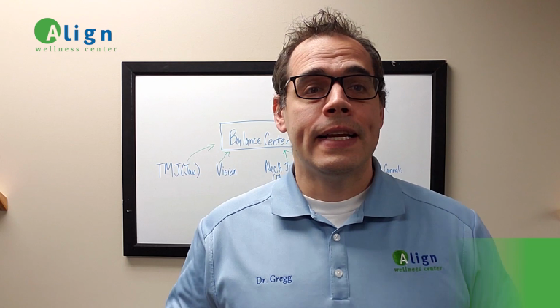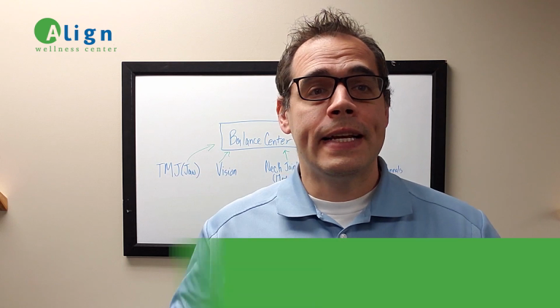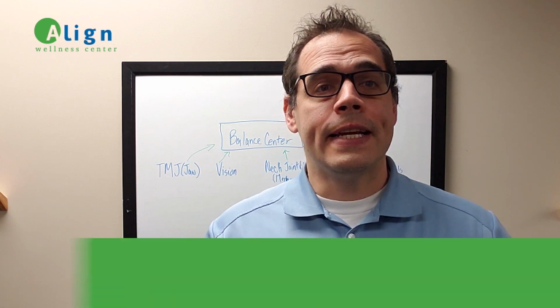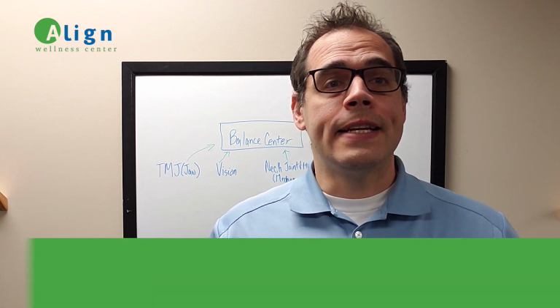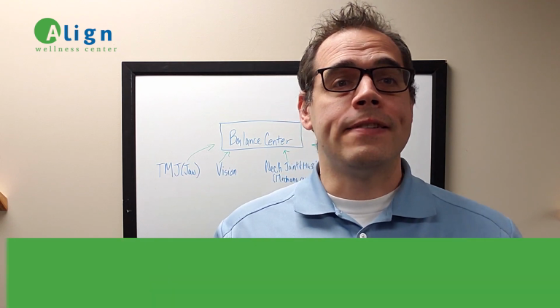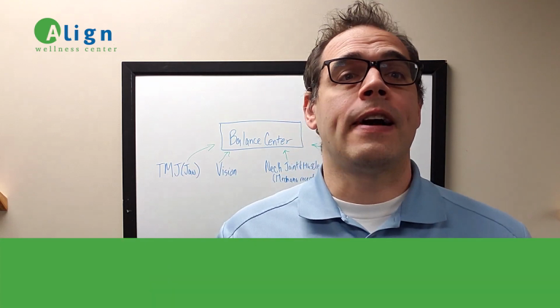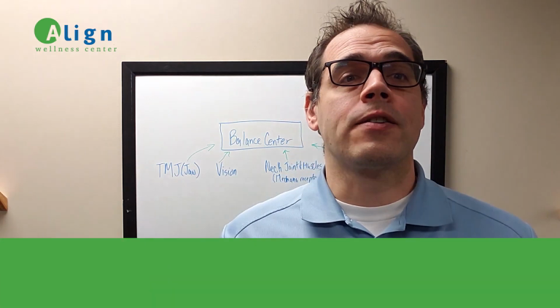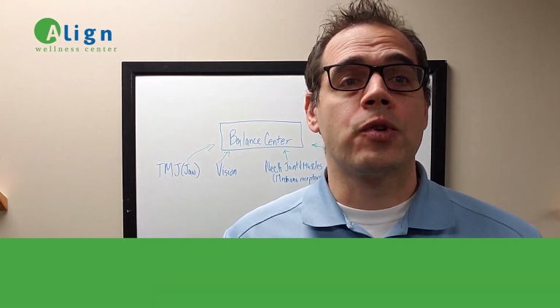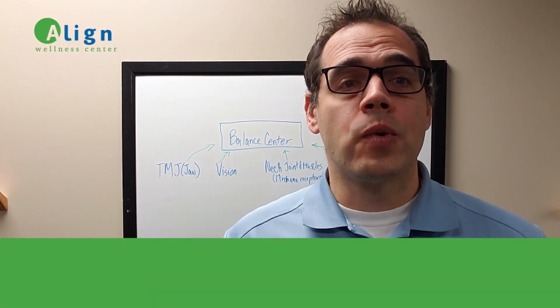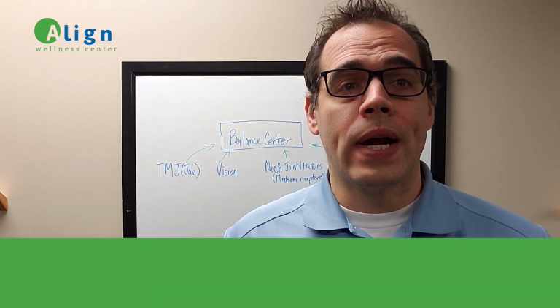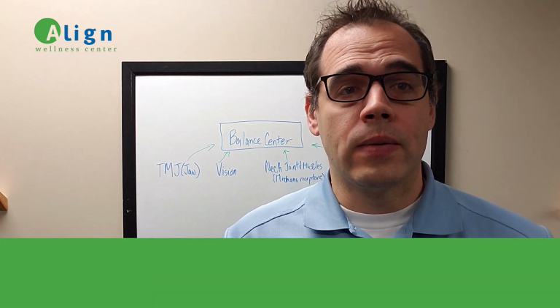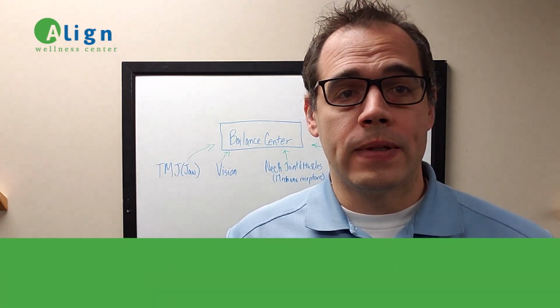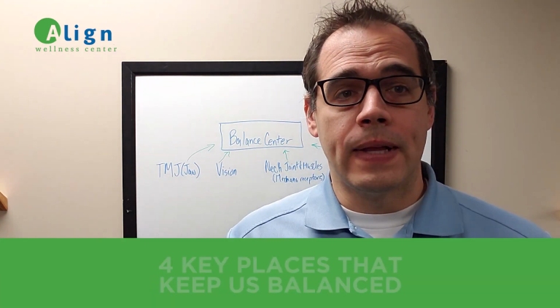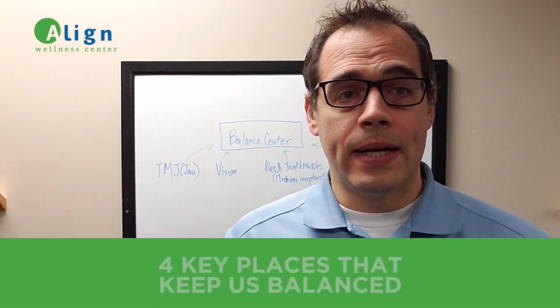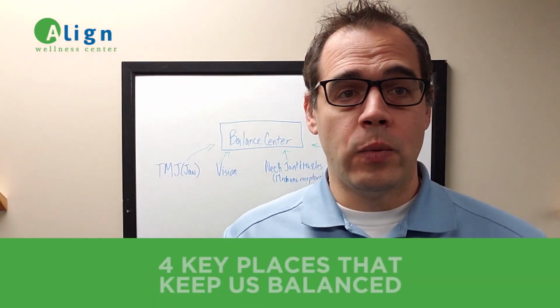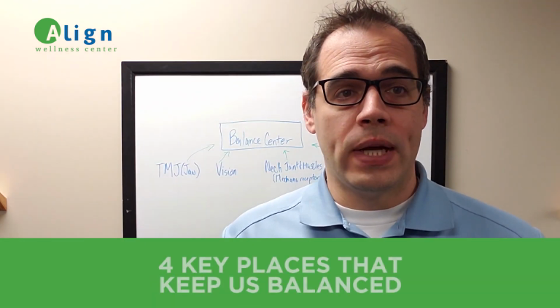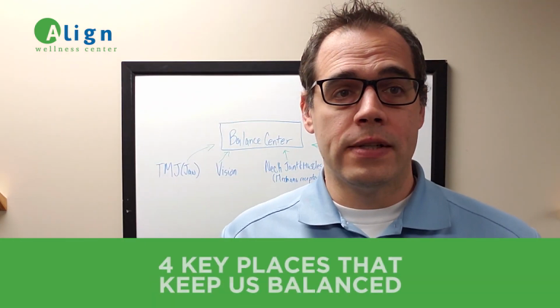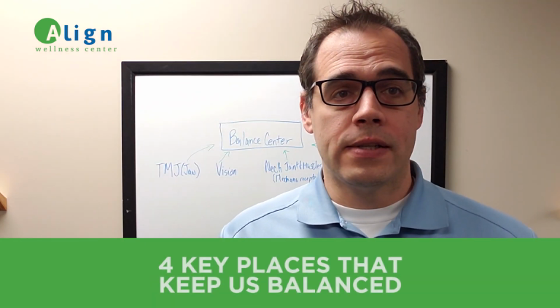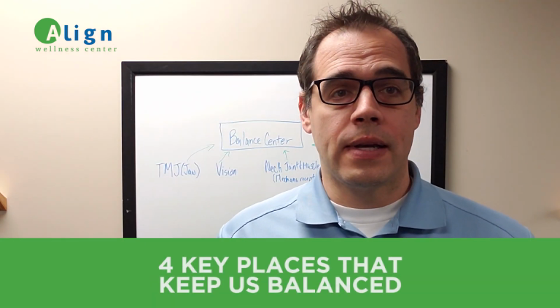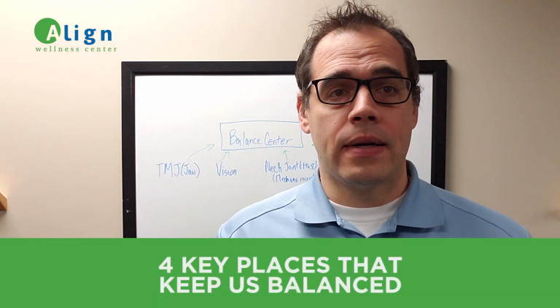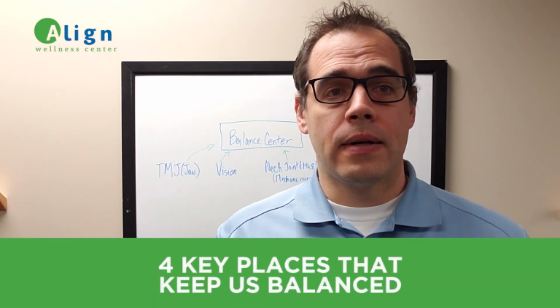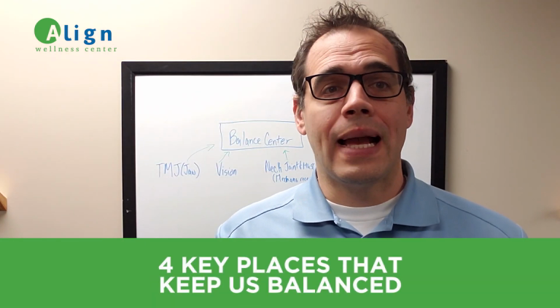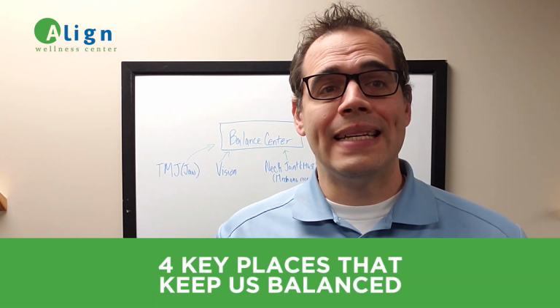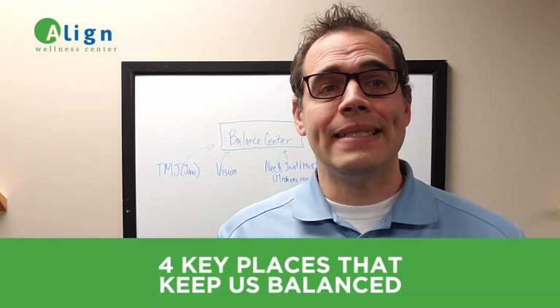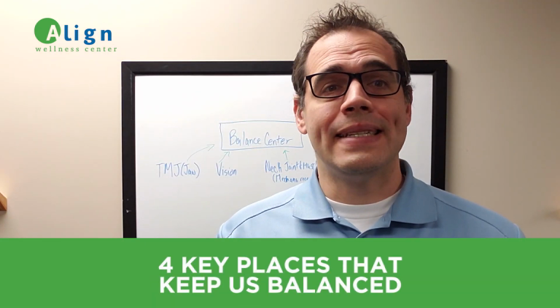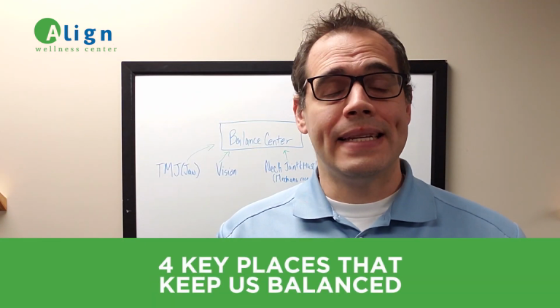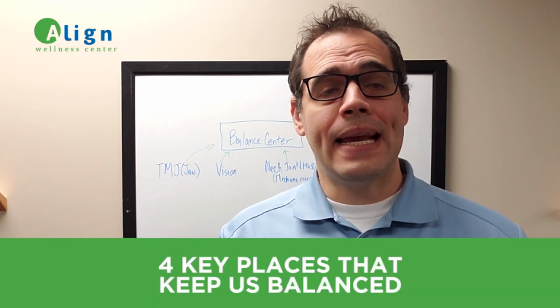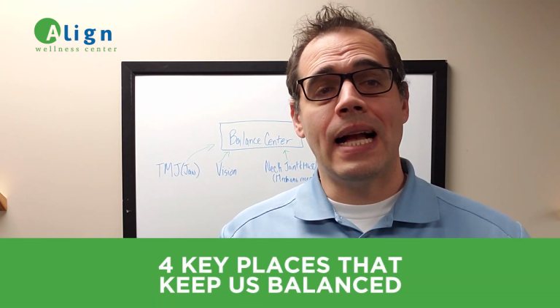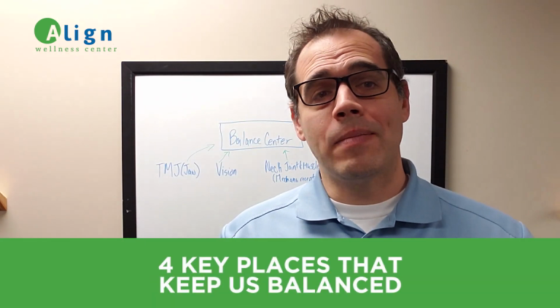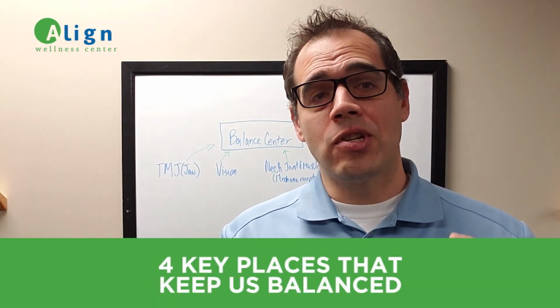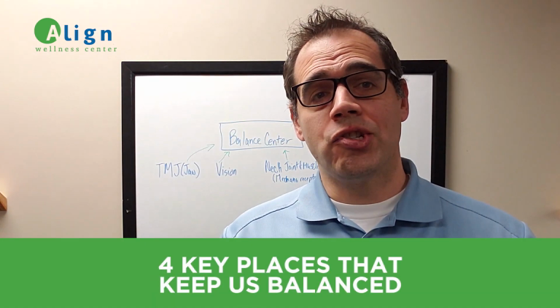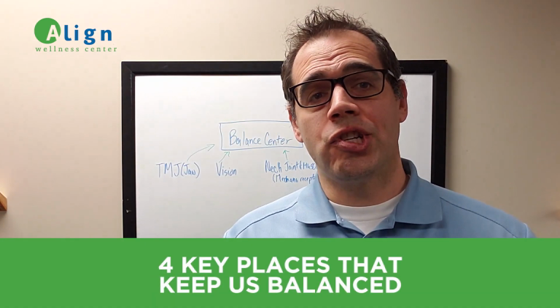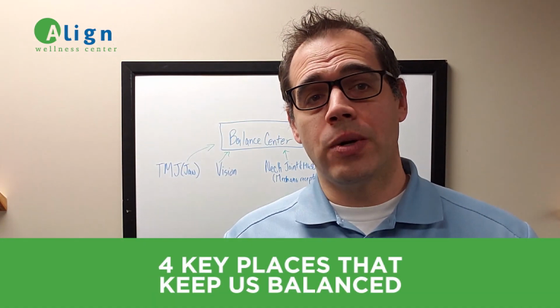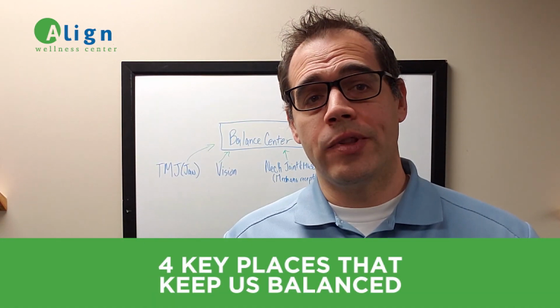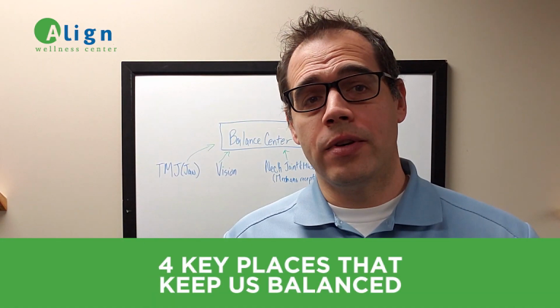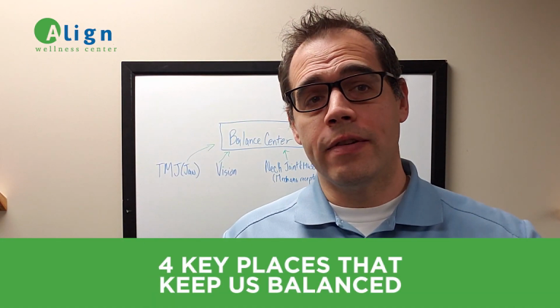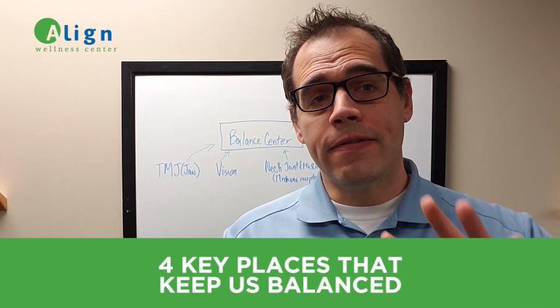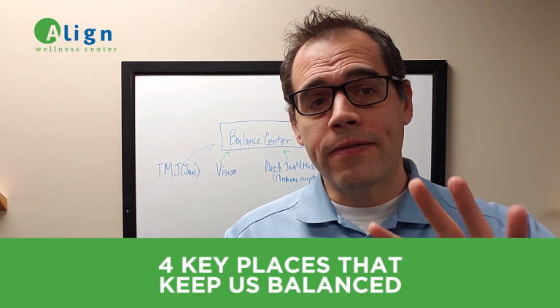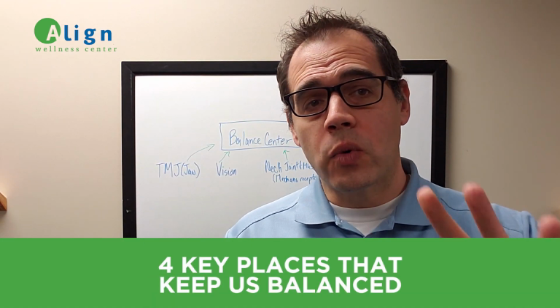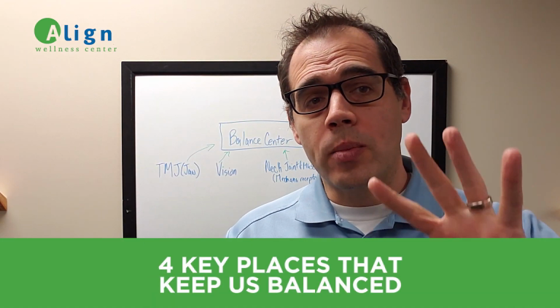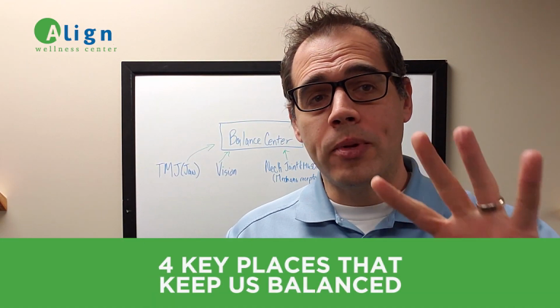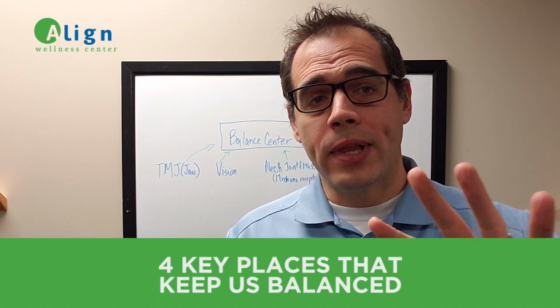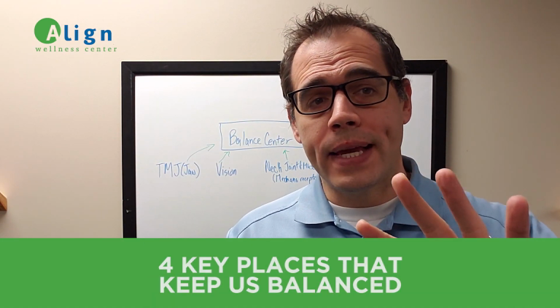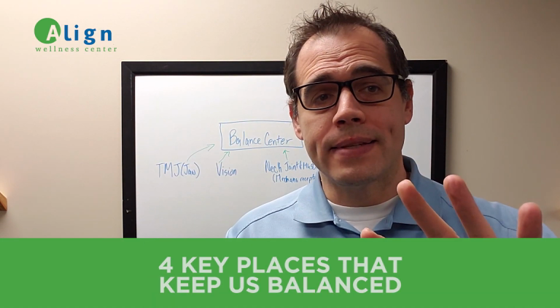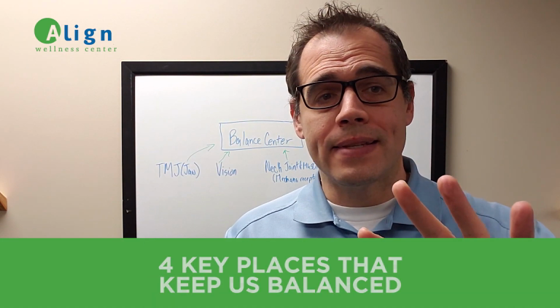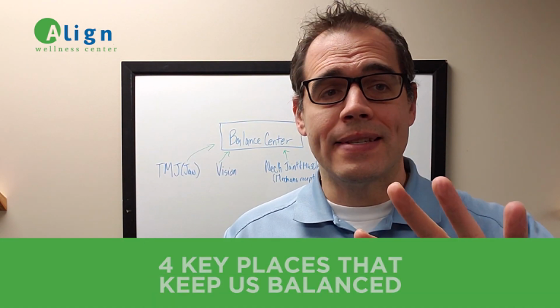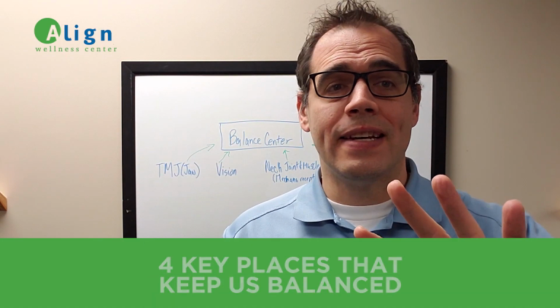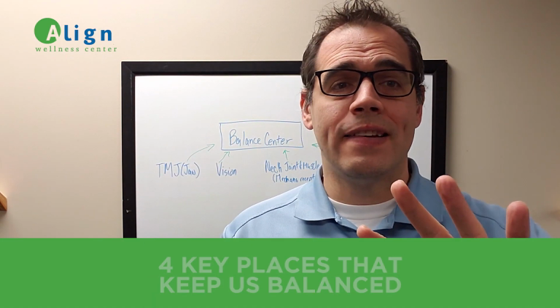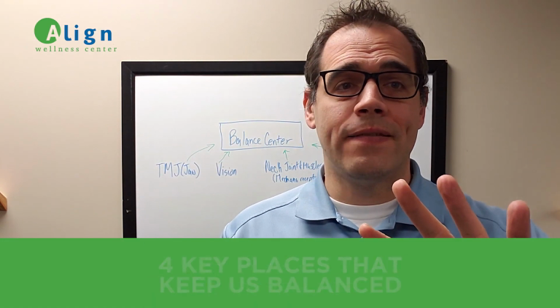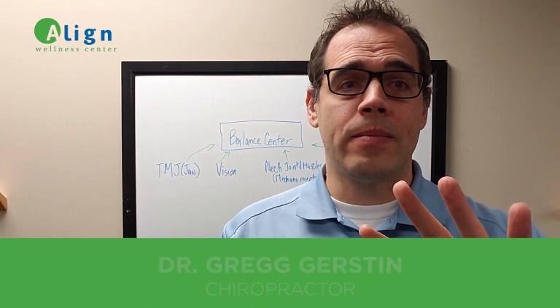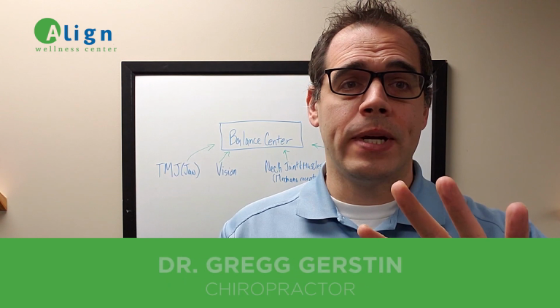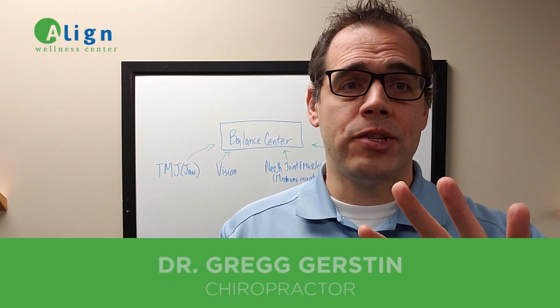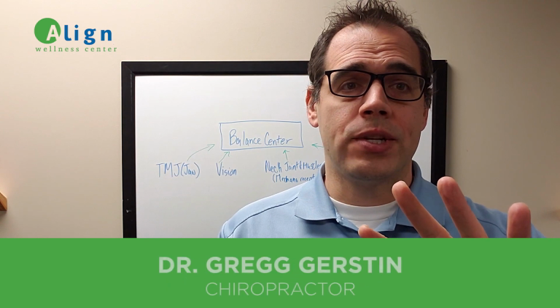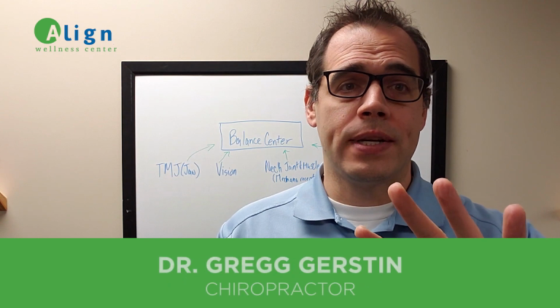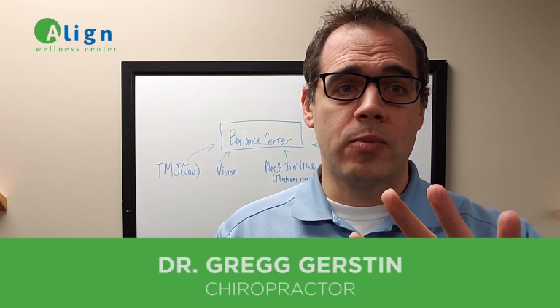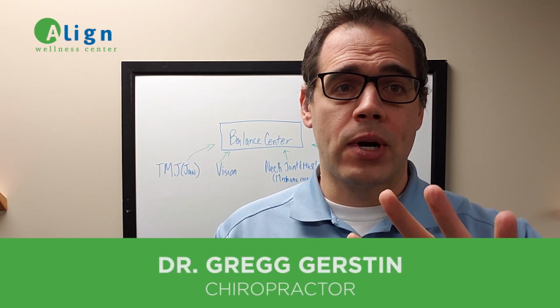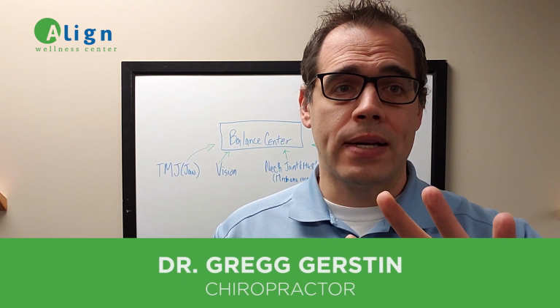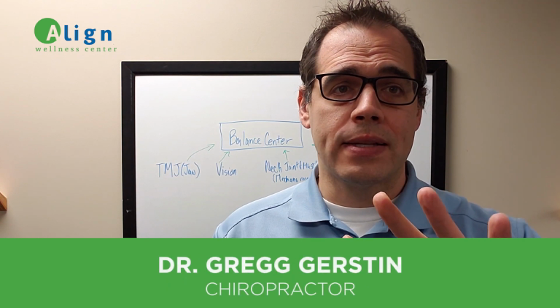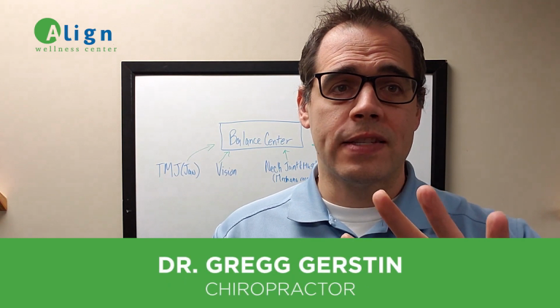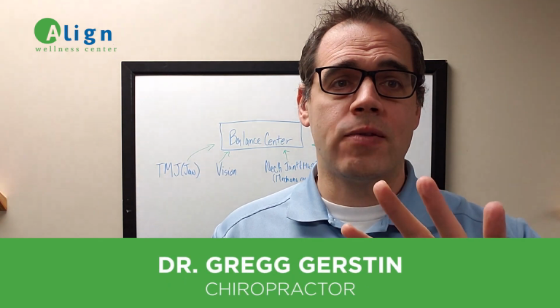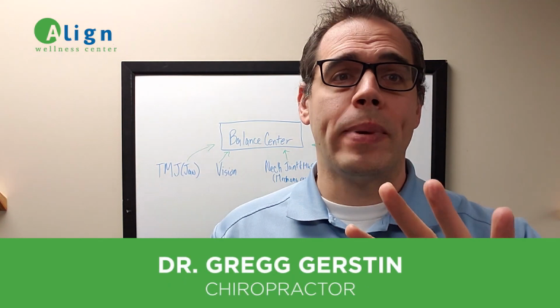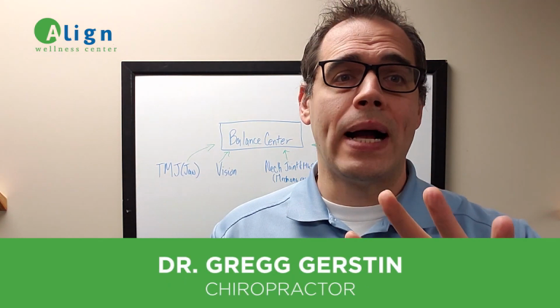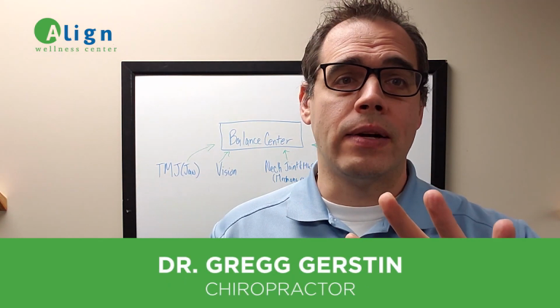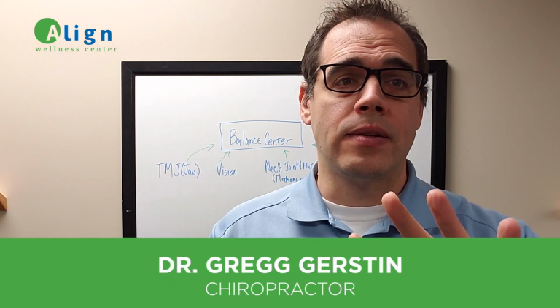Hey, it's Dr. Gregg with Align Wellness Center, and today I'm going to share with you the four places that information gets processed for balance.